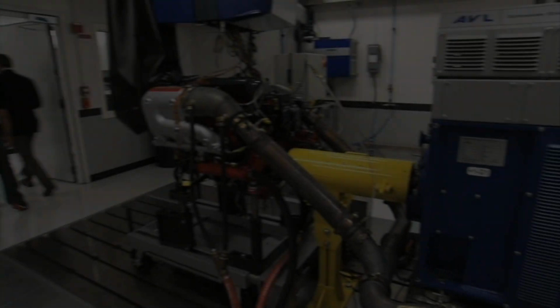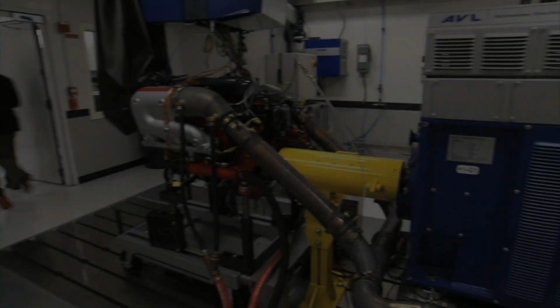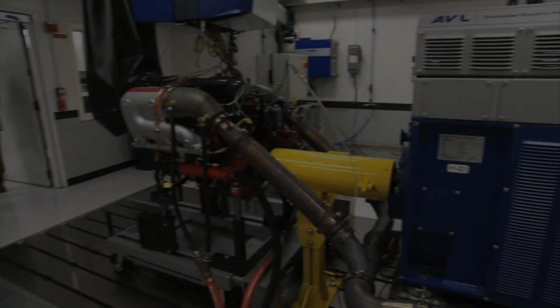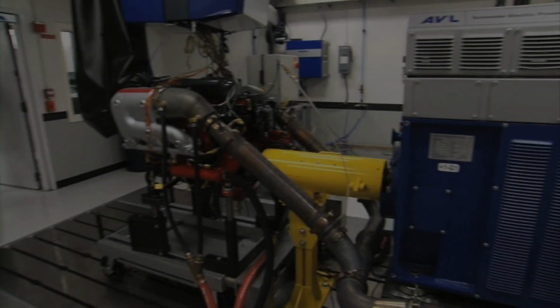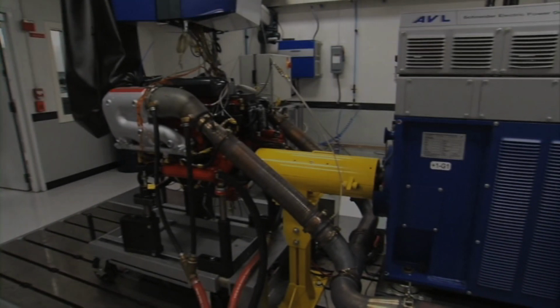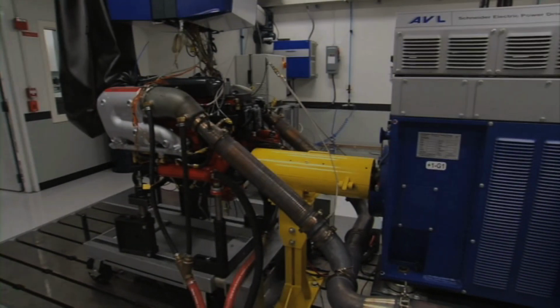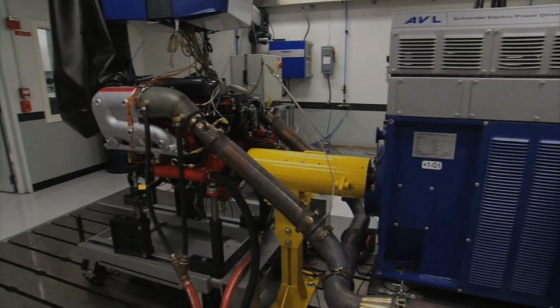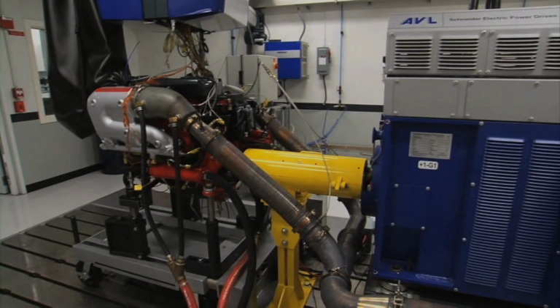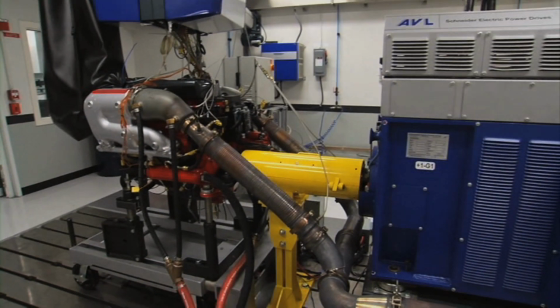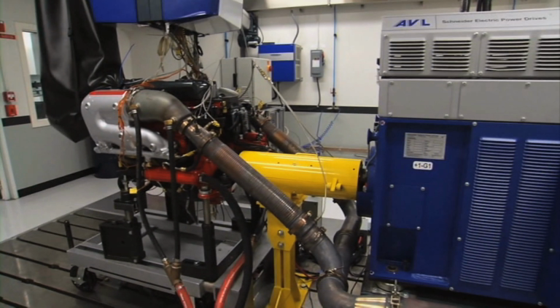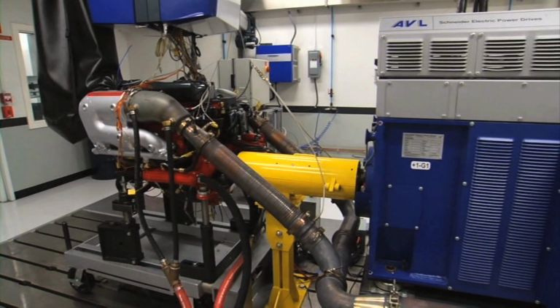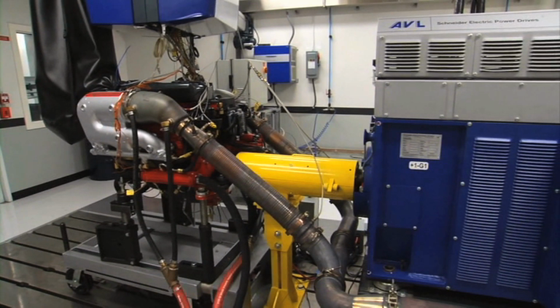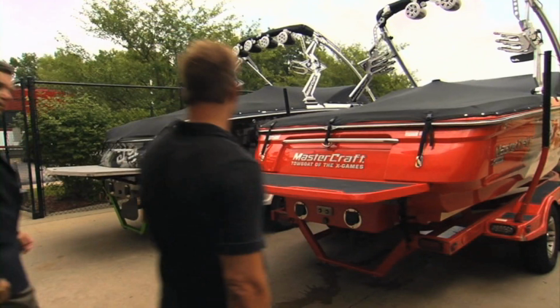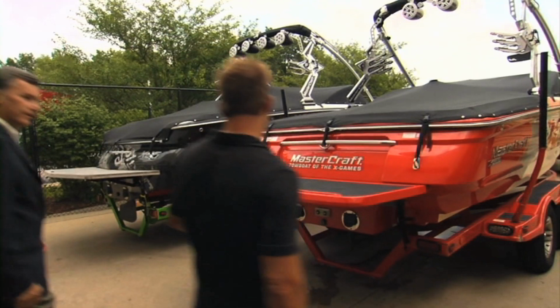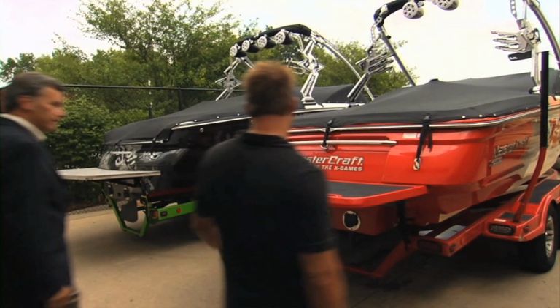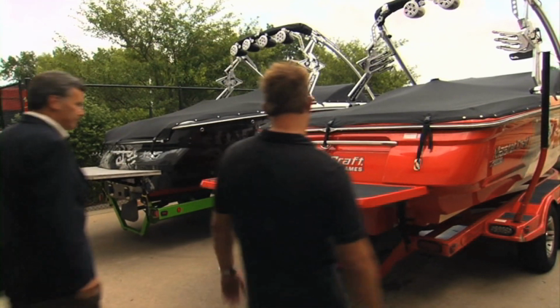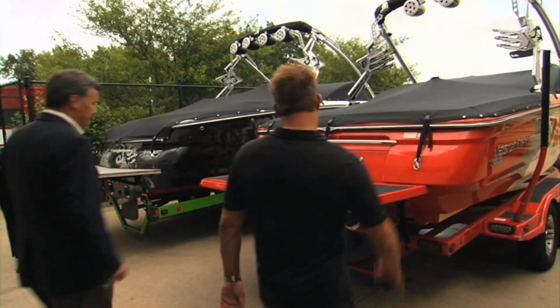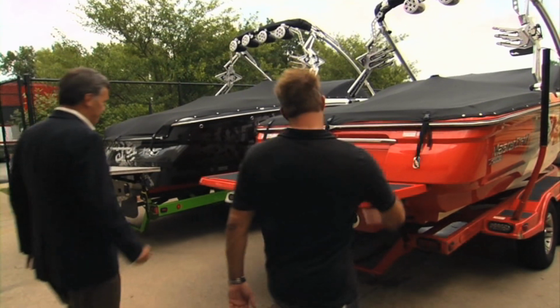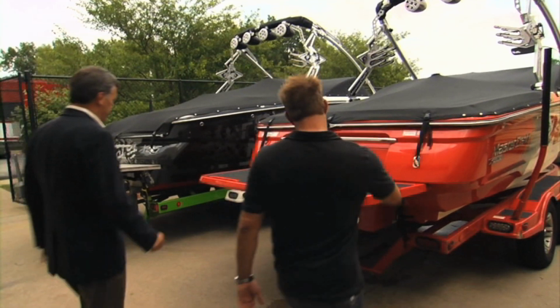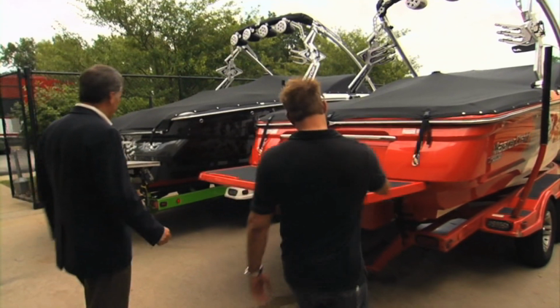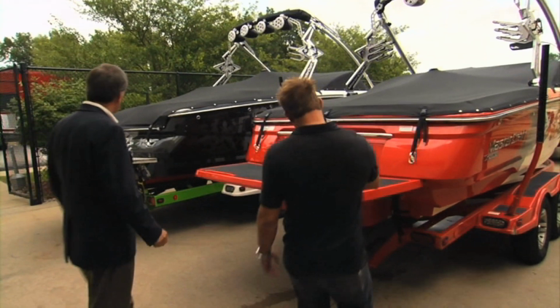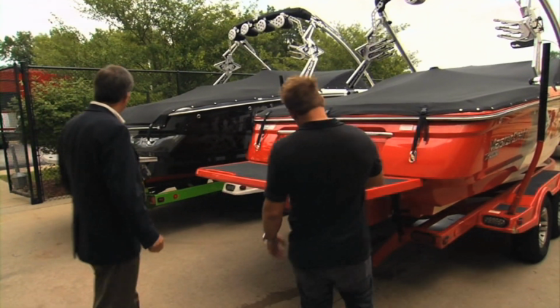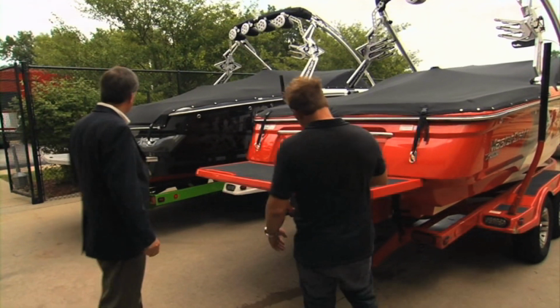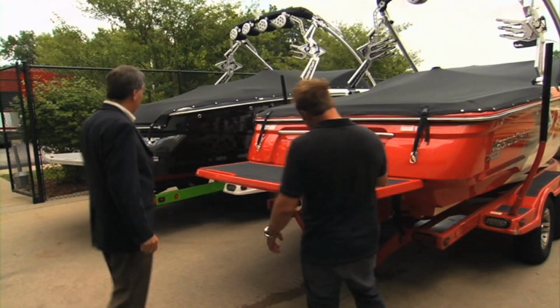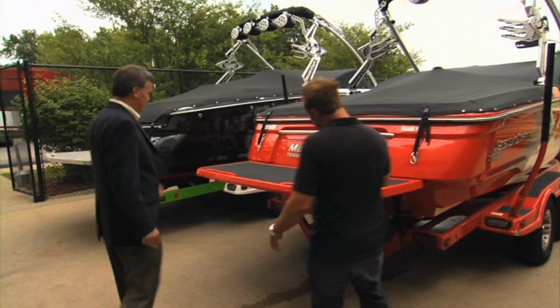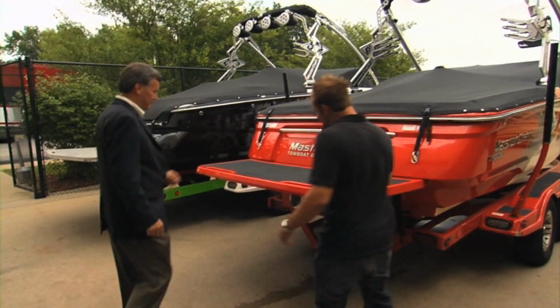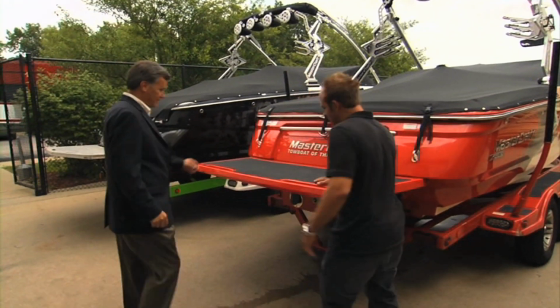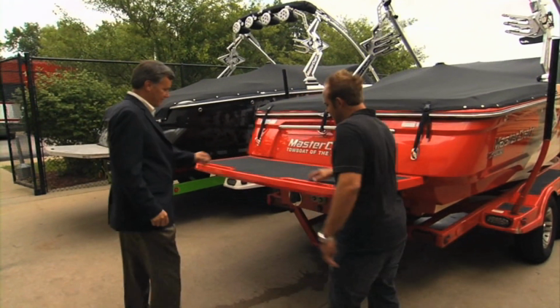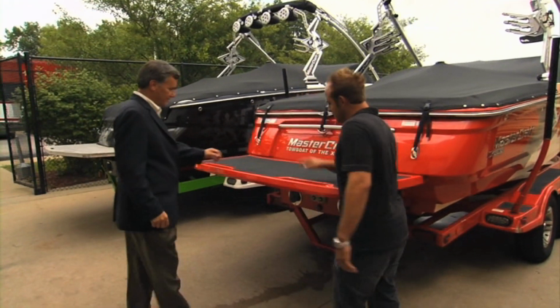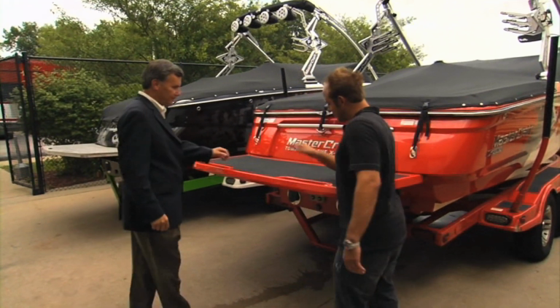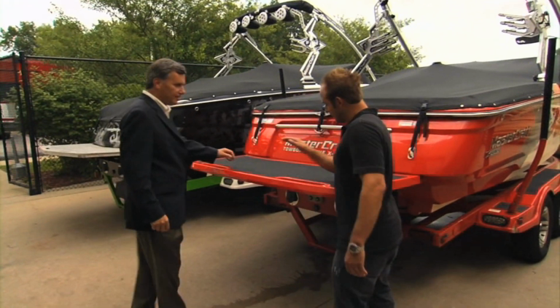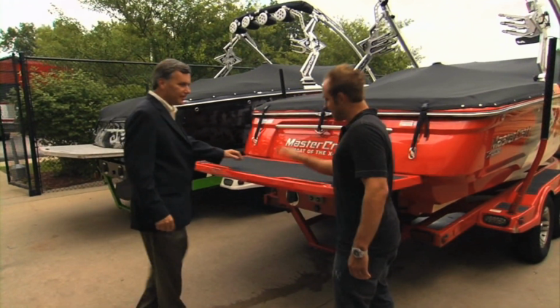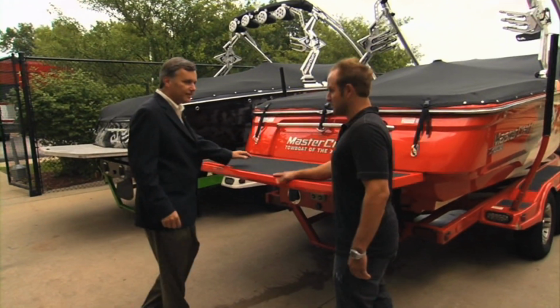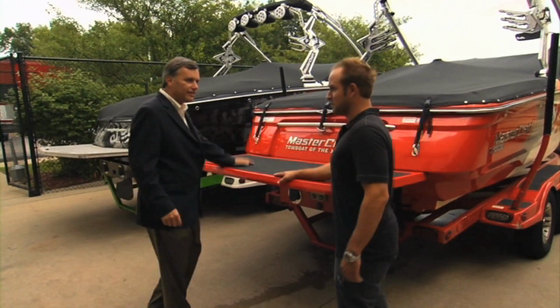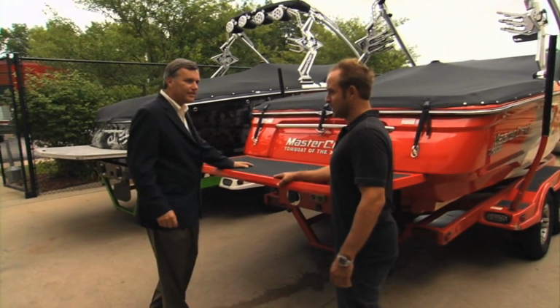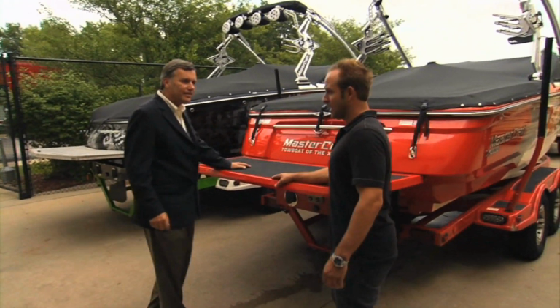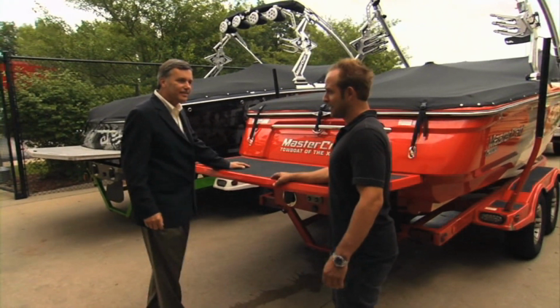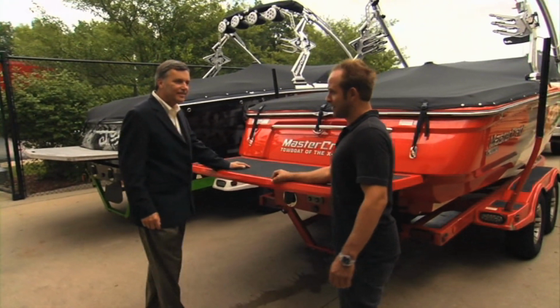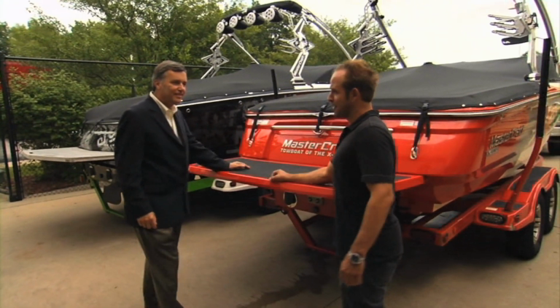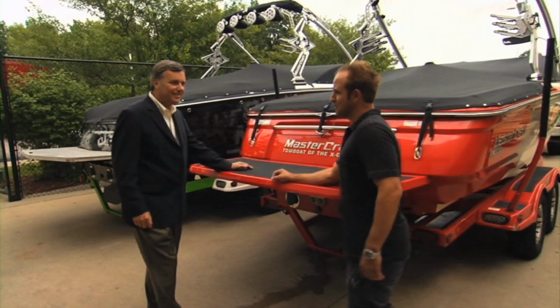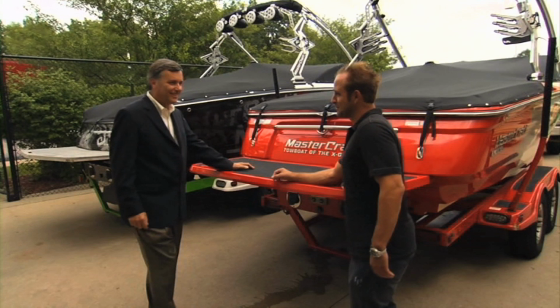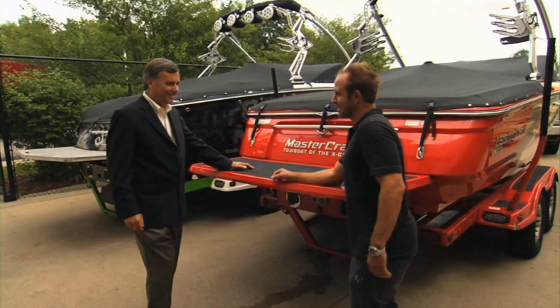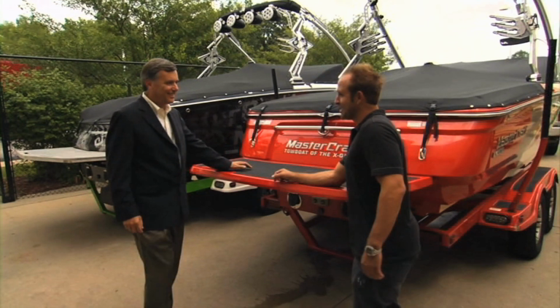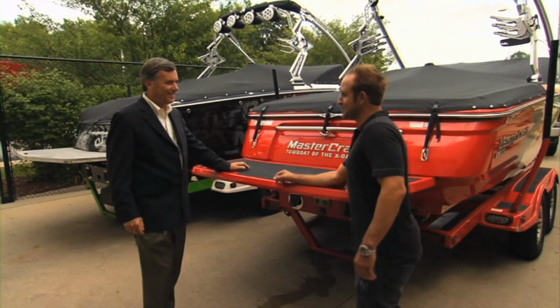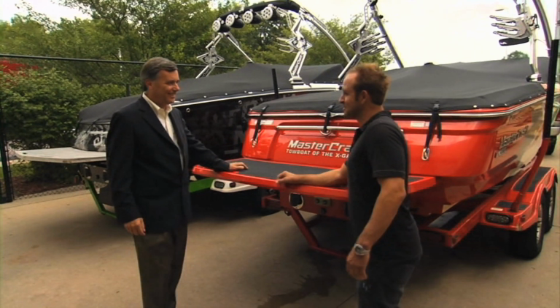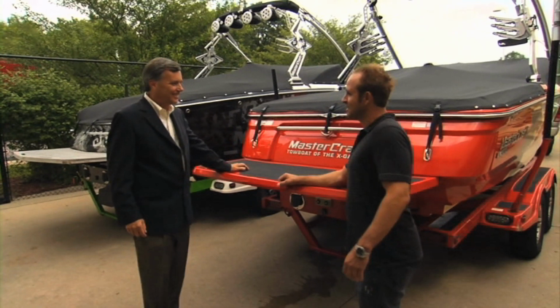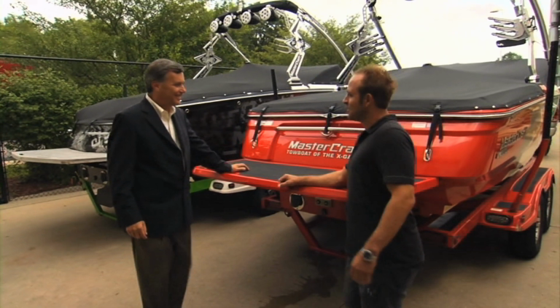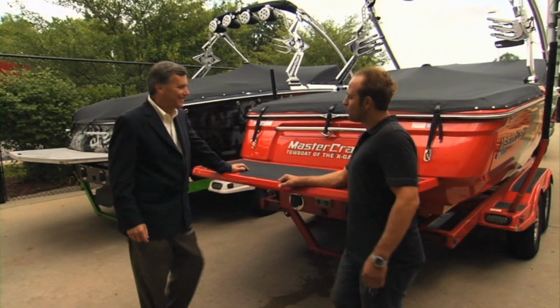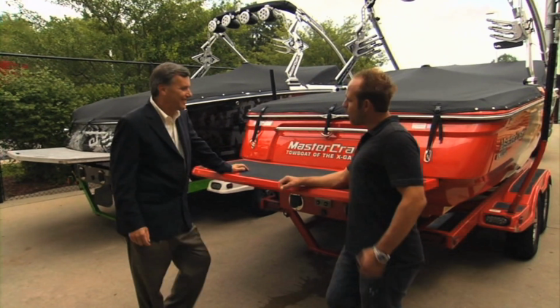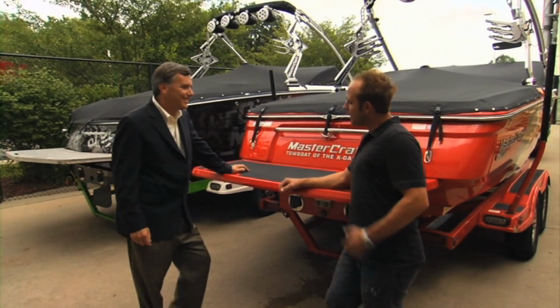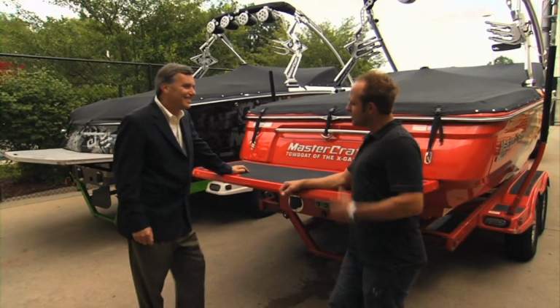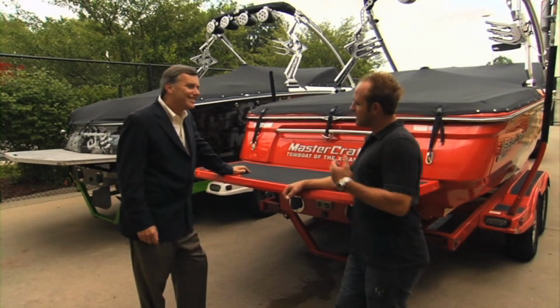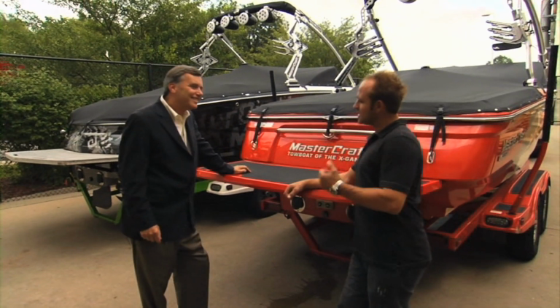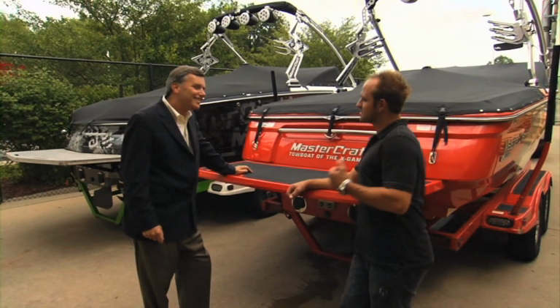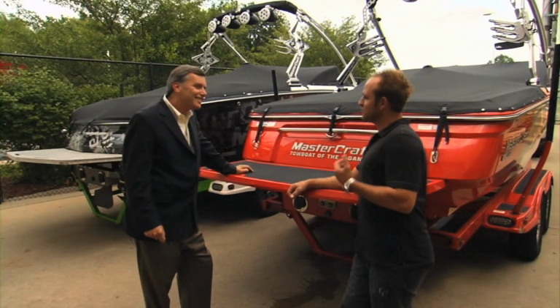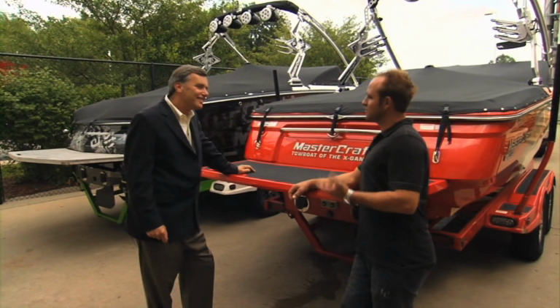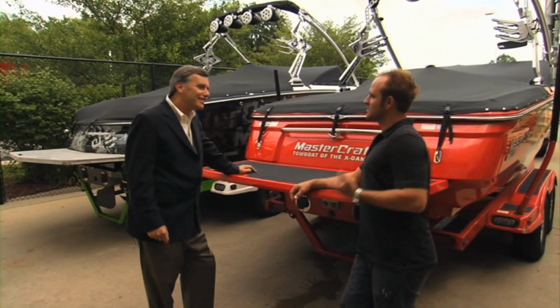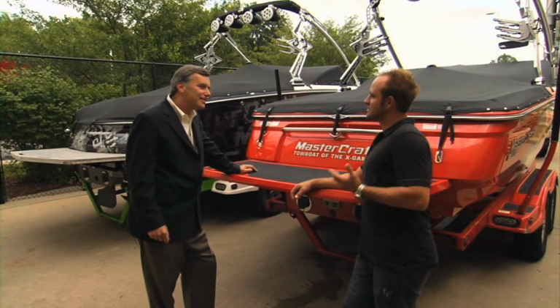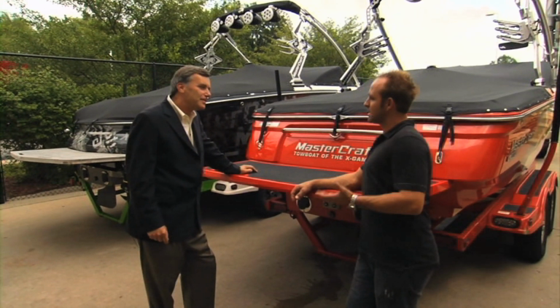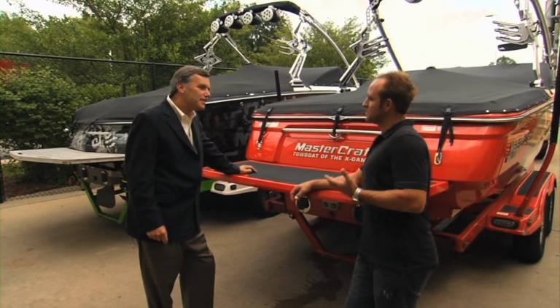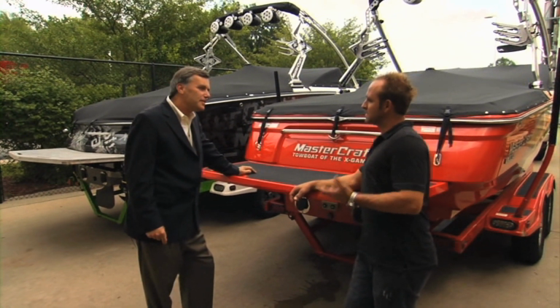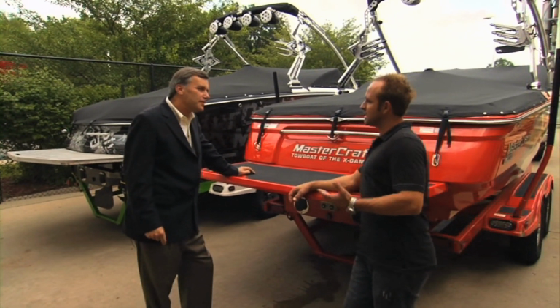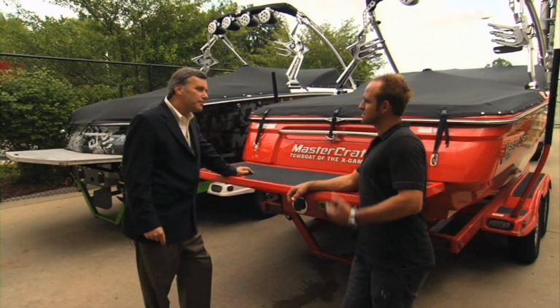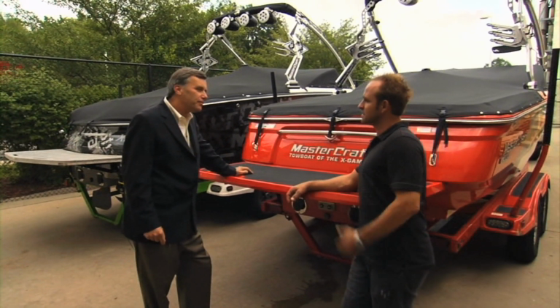All right, you got an X-35, and I remember this X-Star. I think I've been behind it a couple times. Why are you guys doing this type of testing?